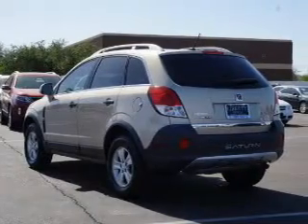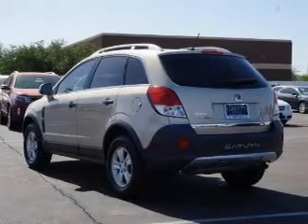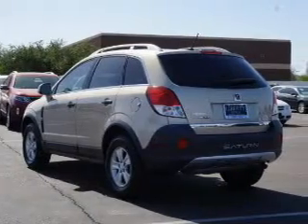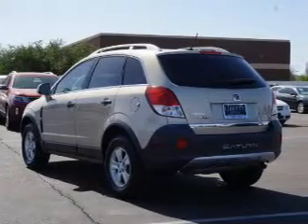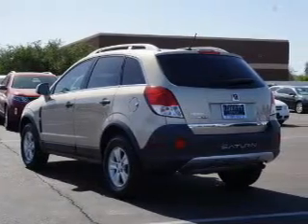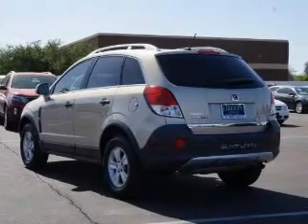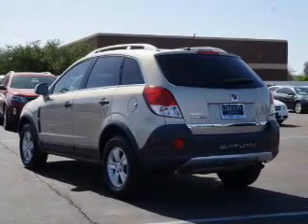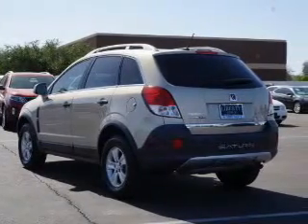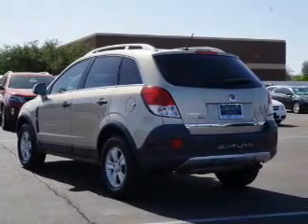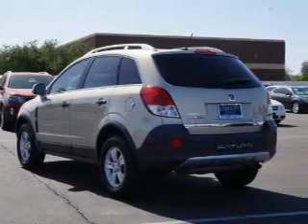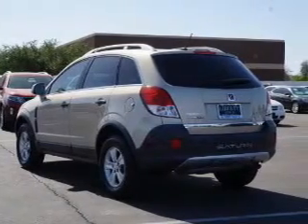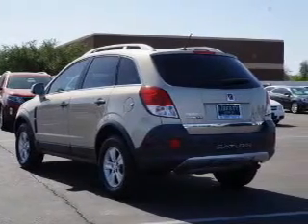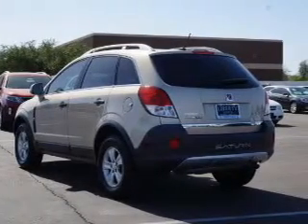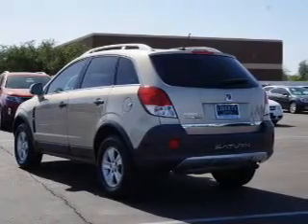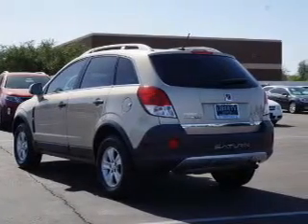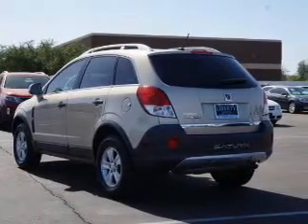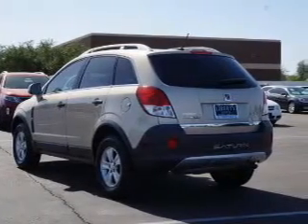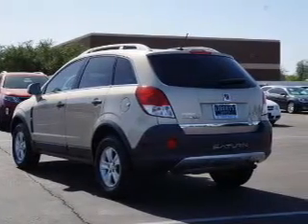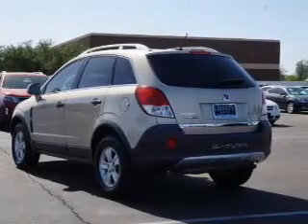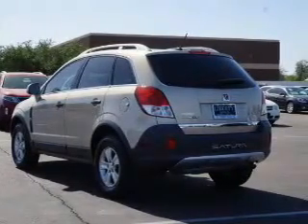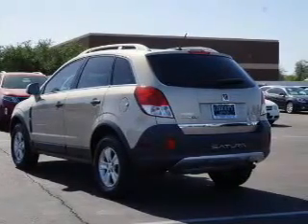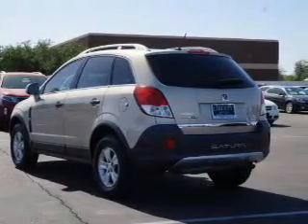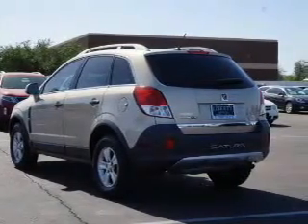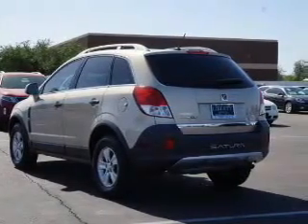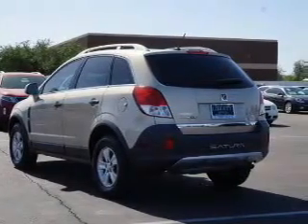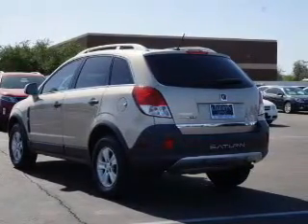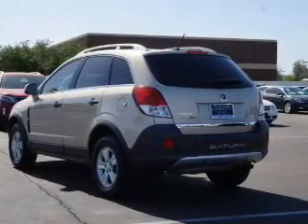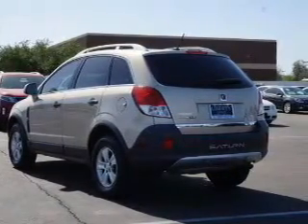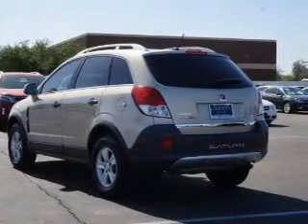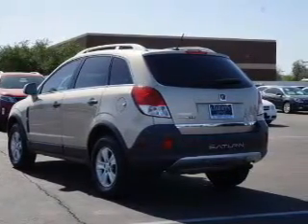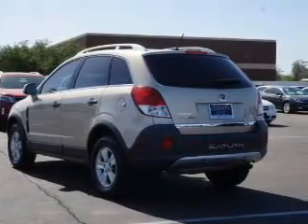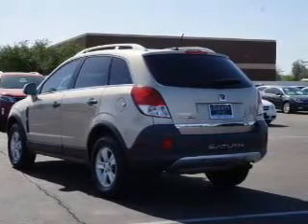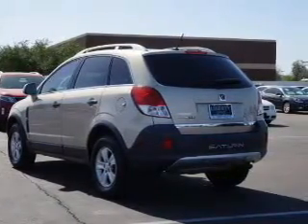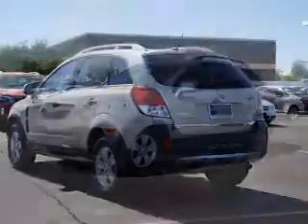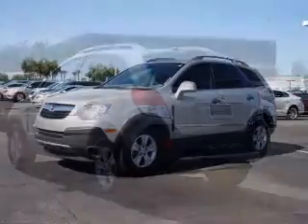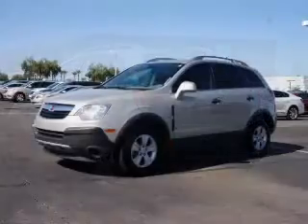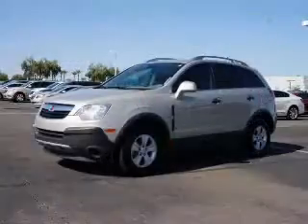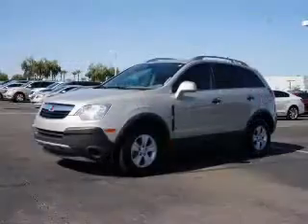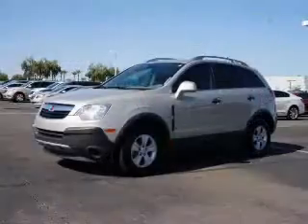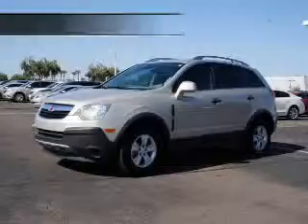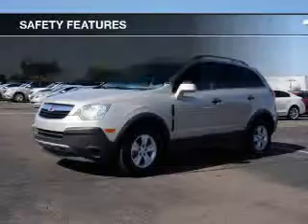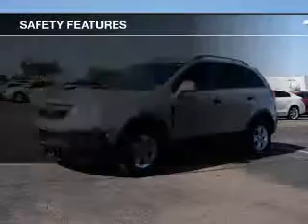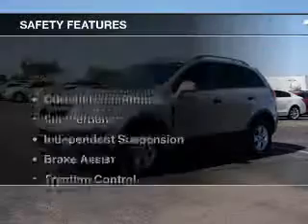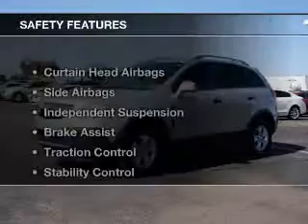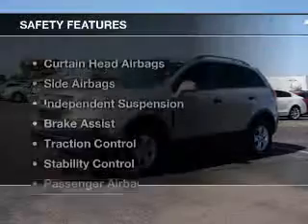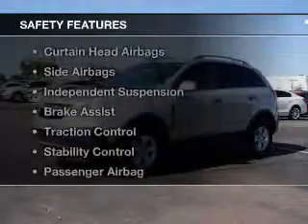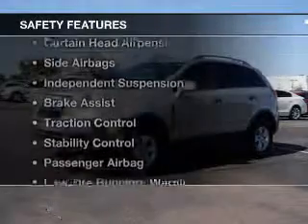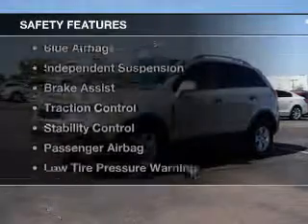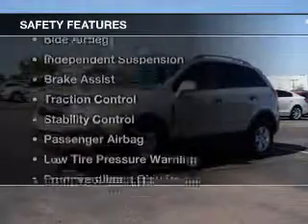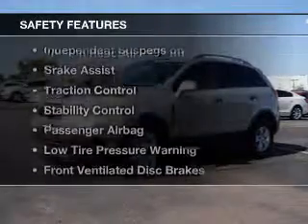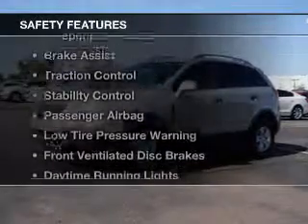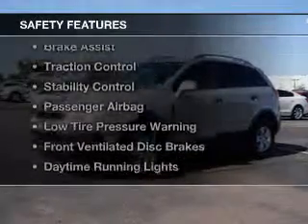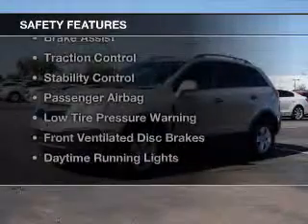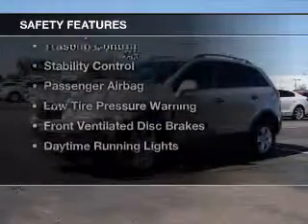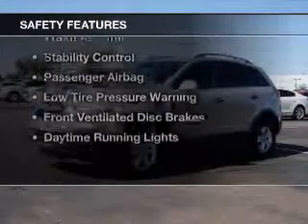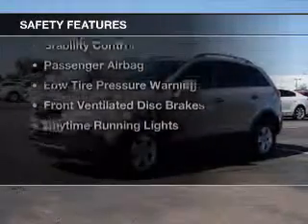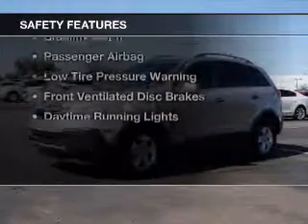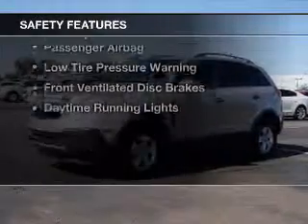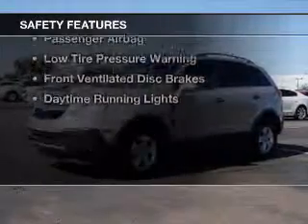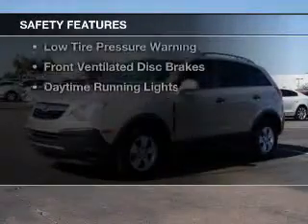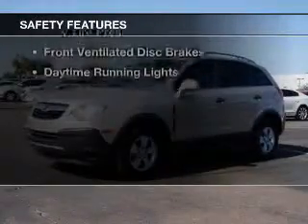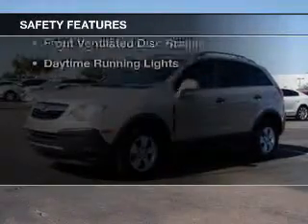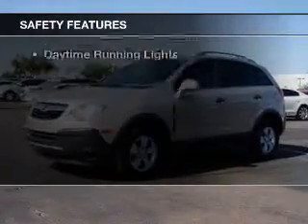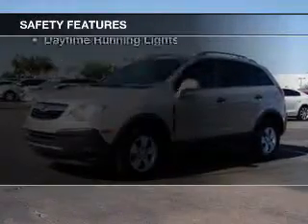Additional features include an adjustable tilt steering wheel, an alarm system, and iPod integration.